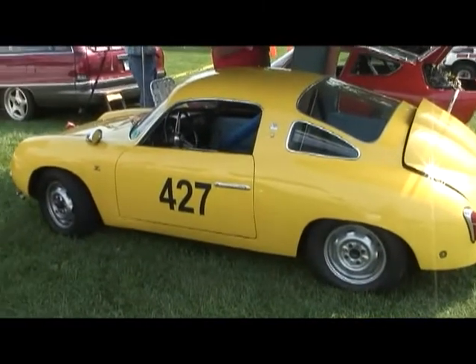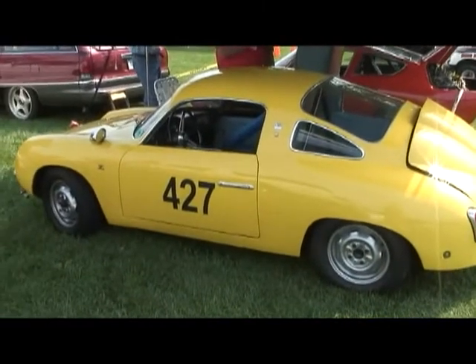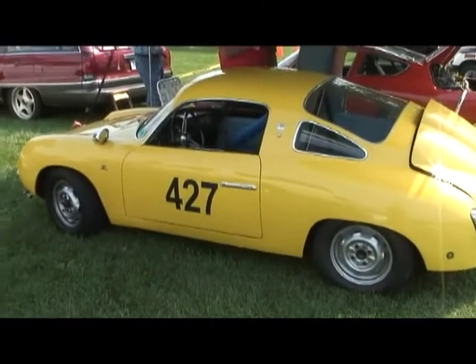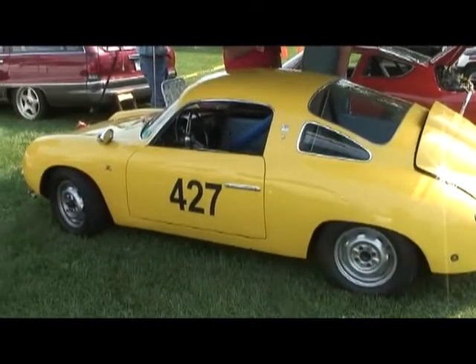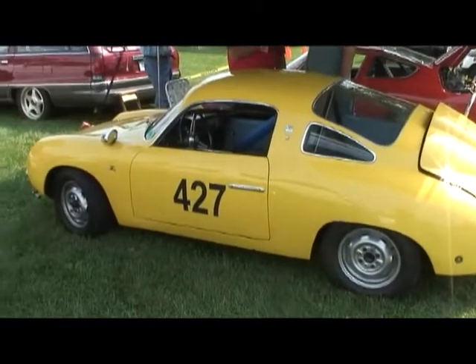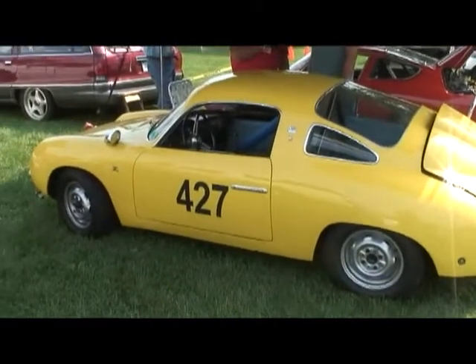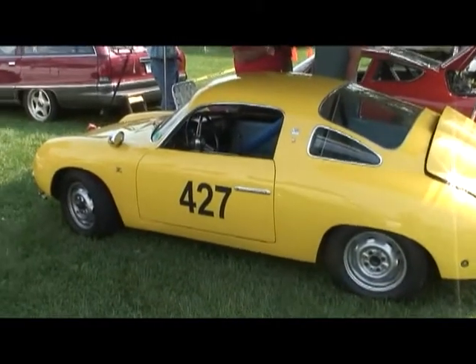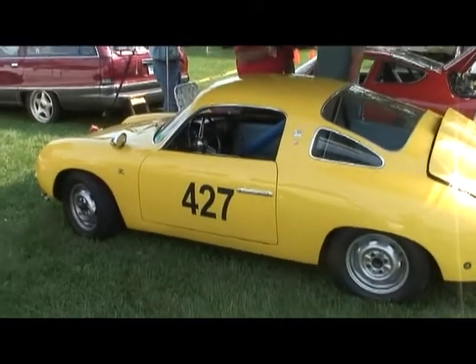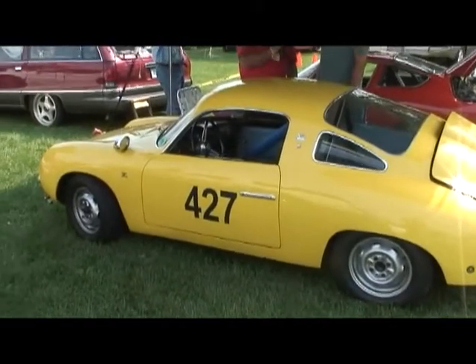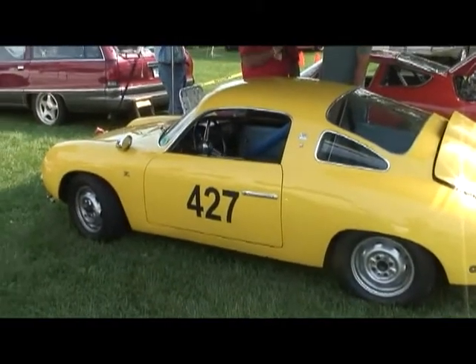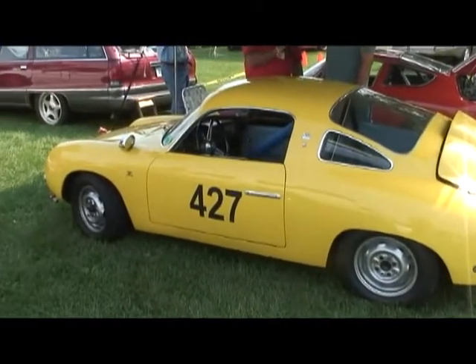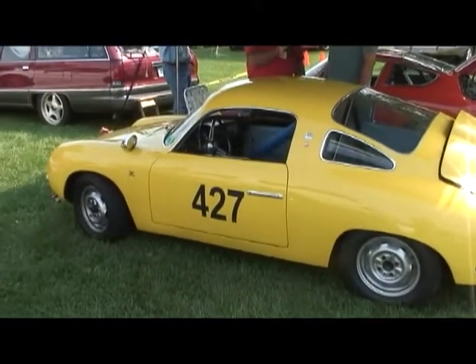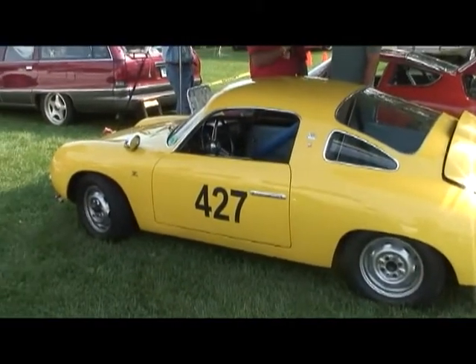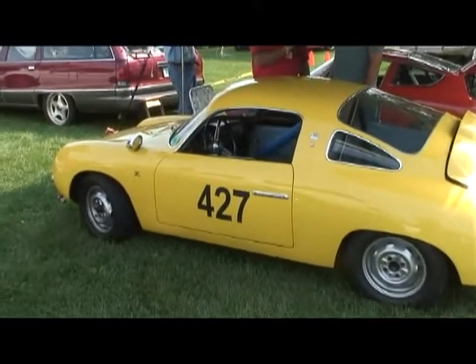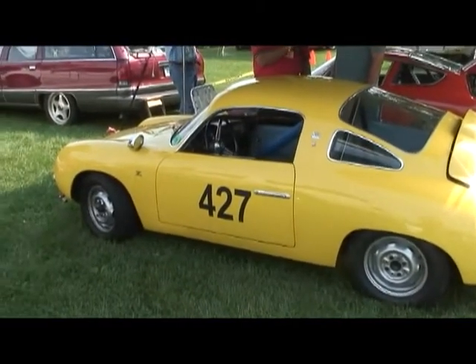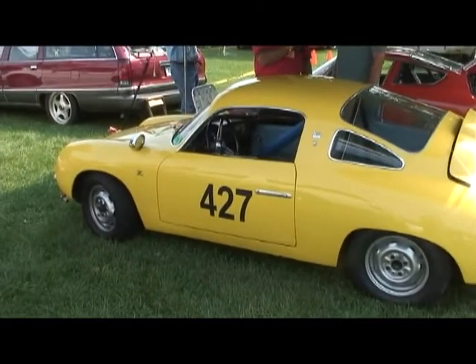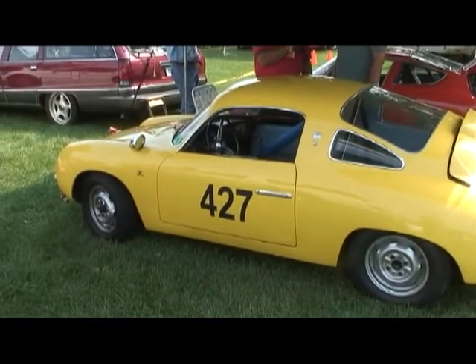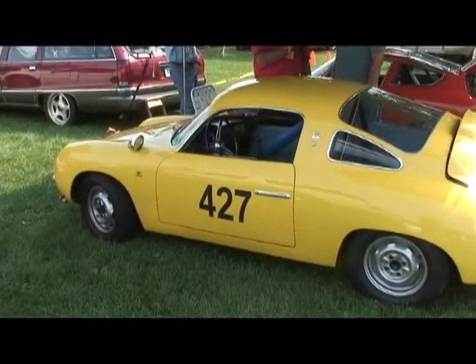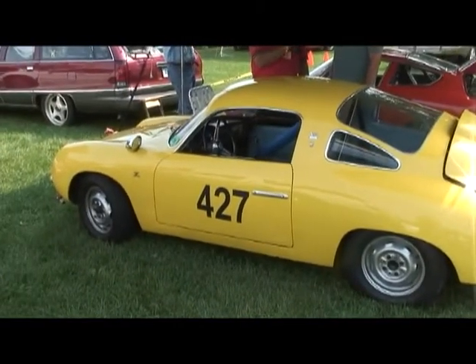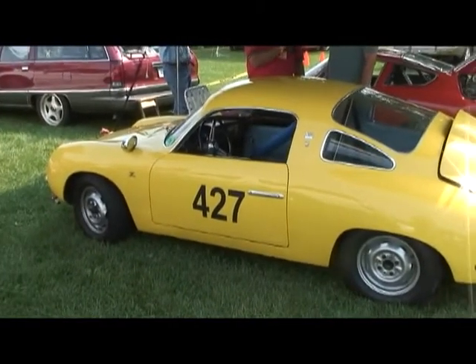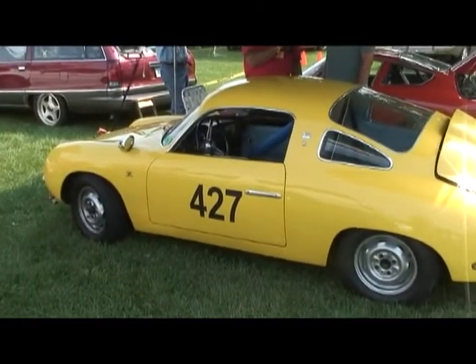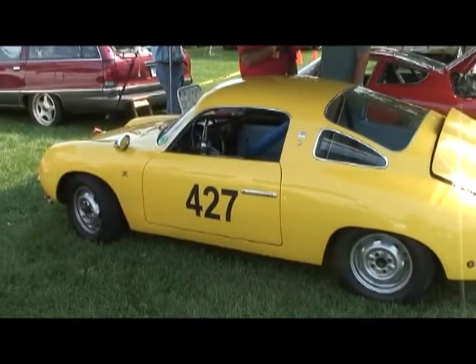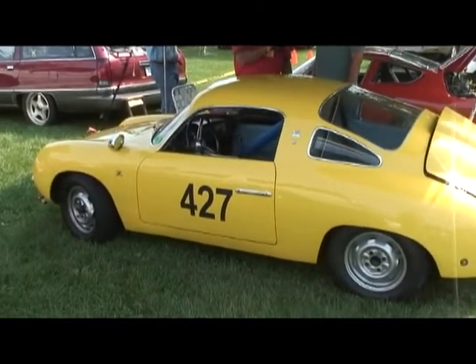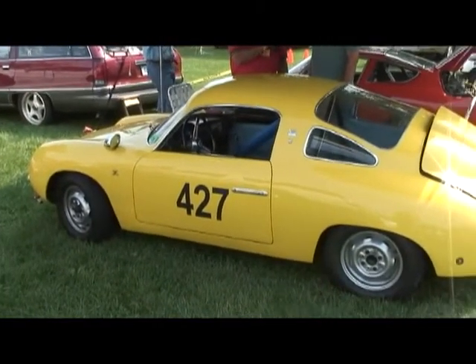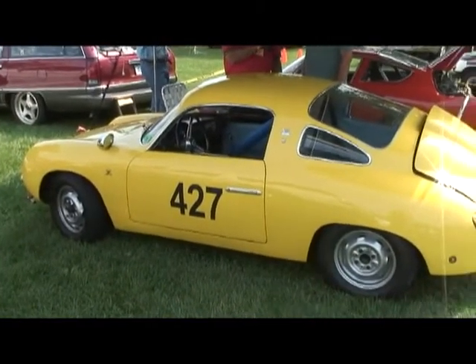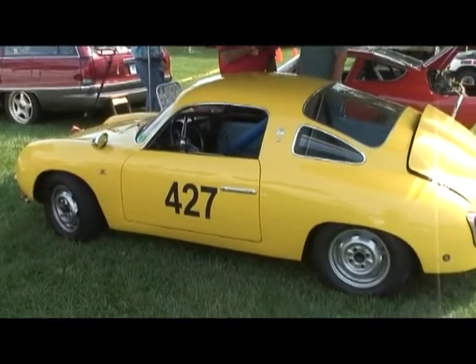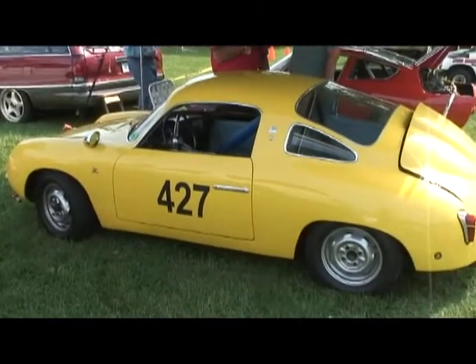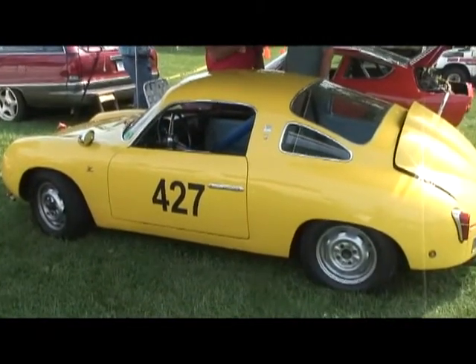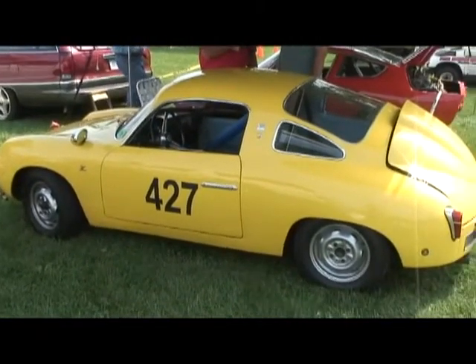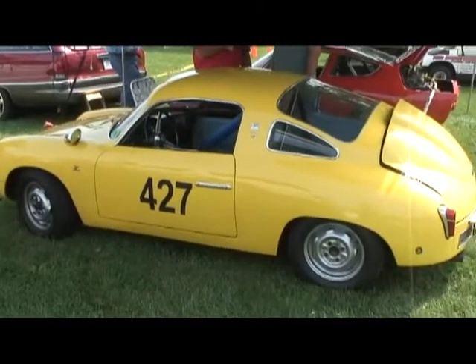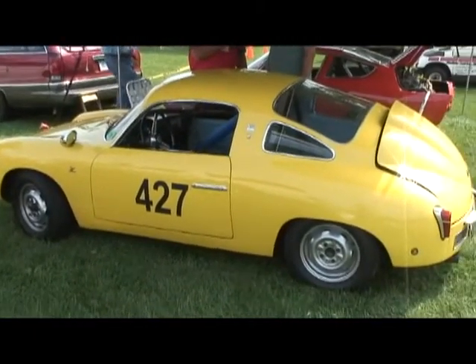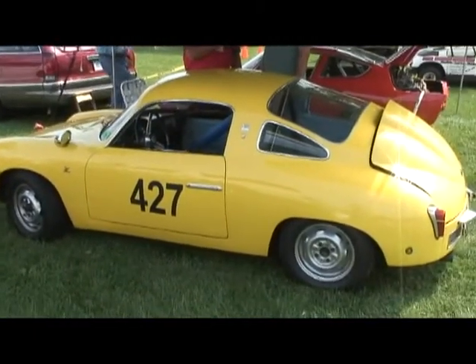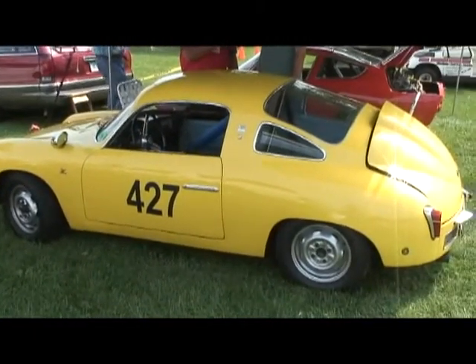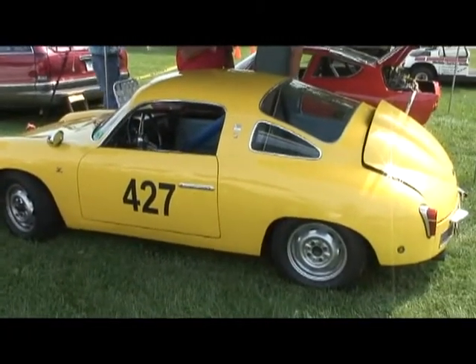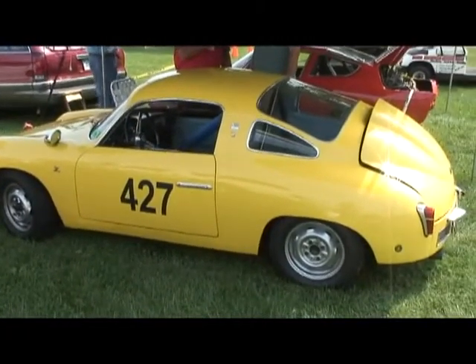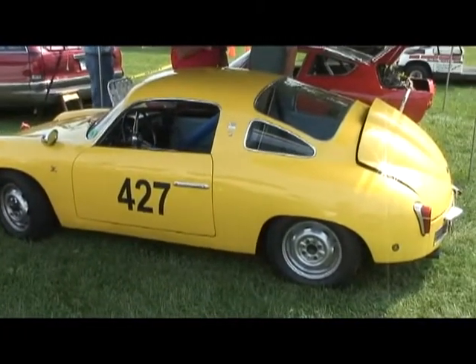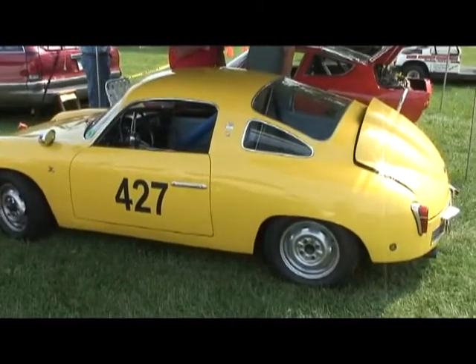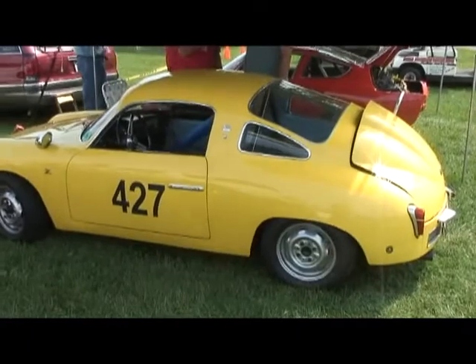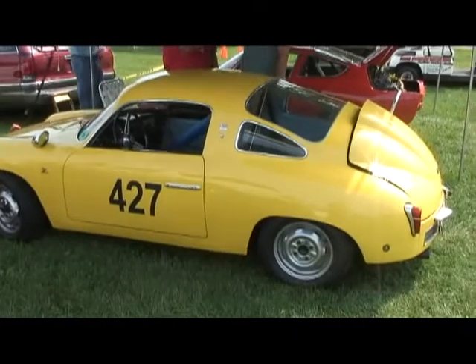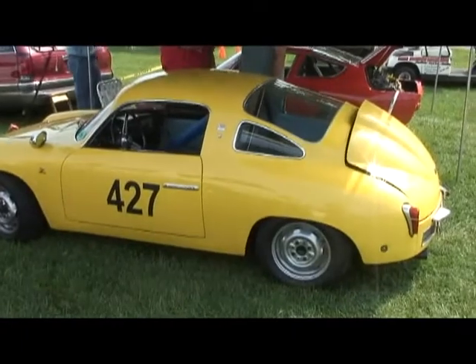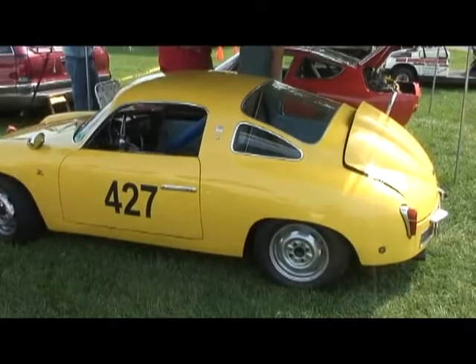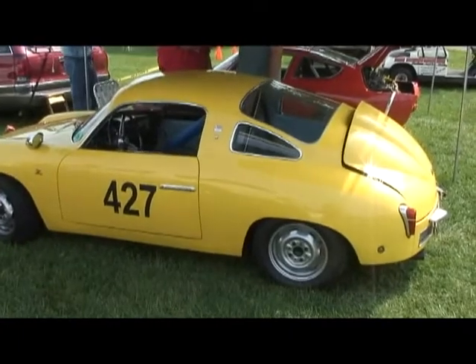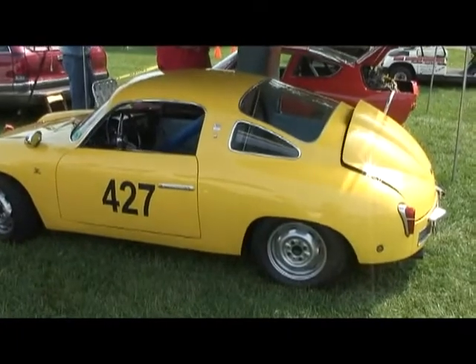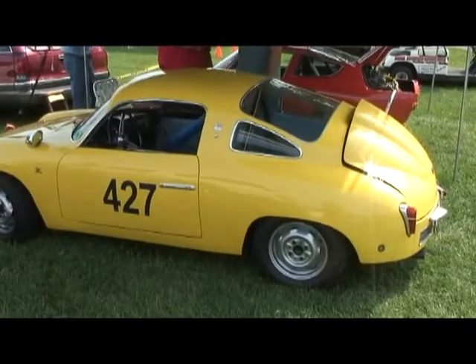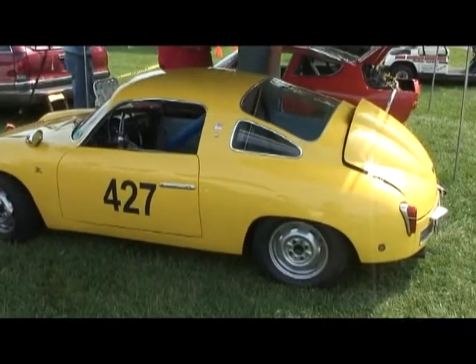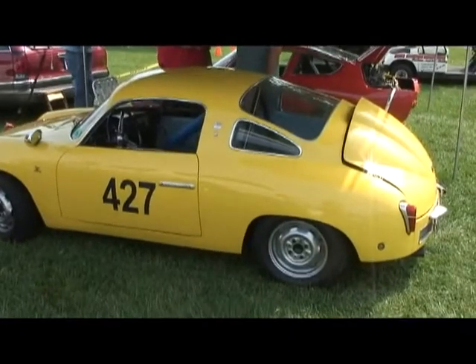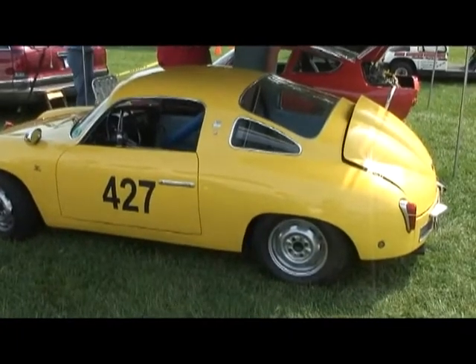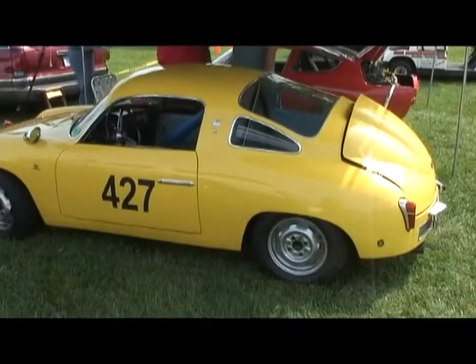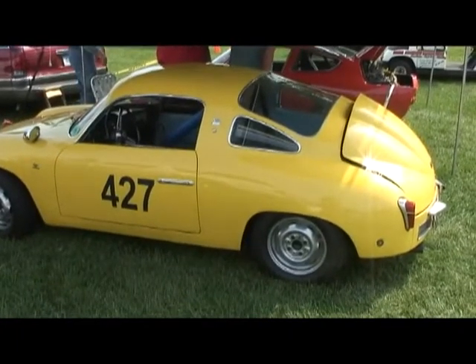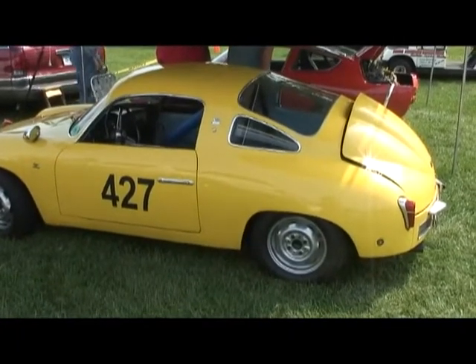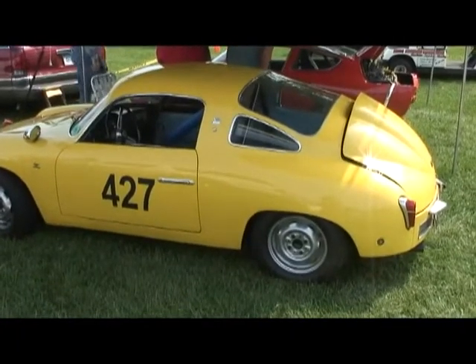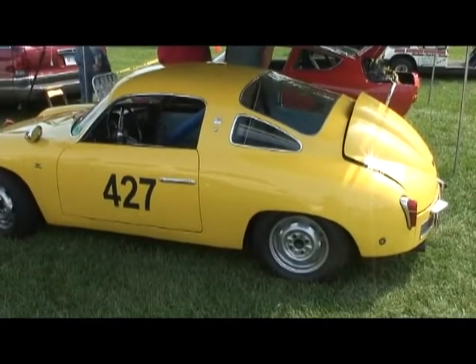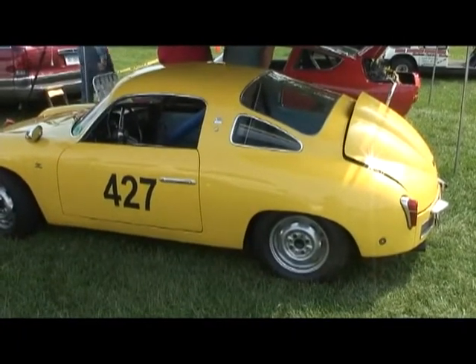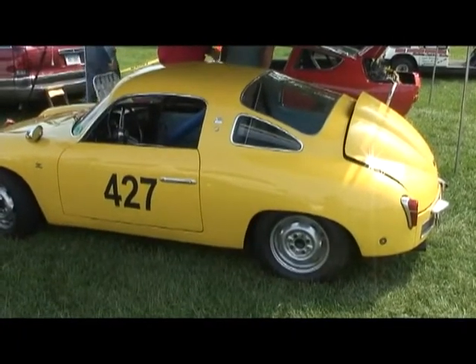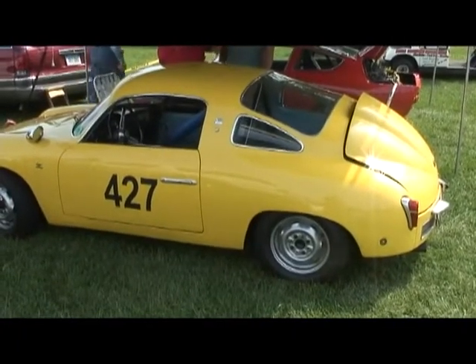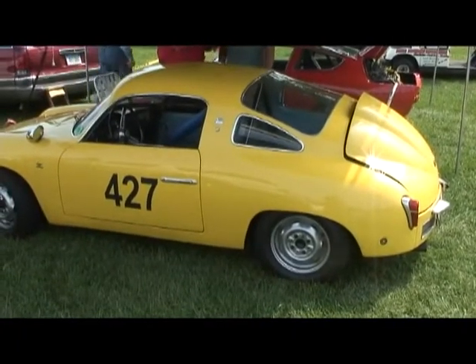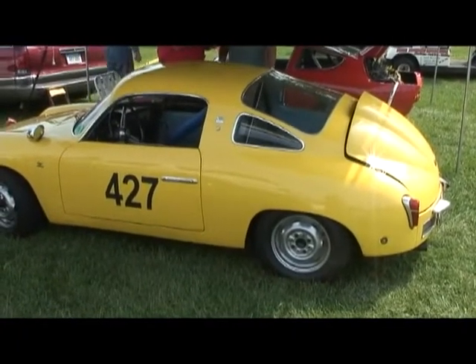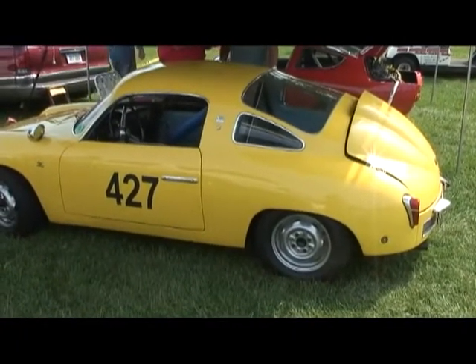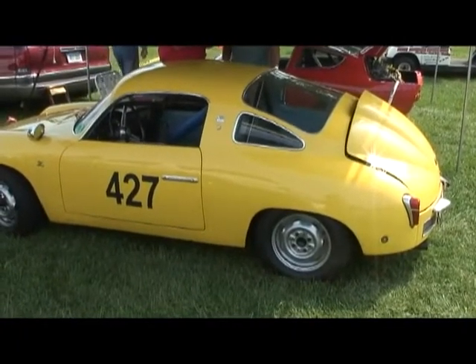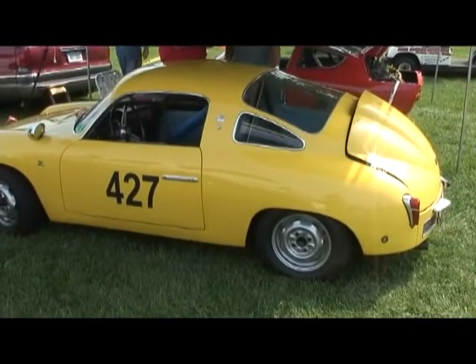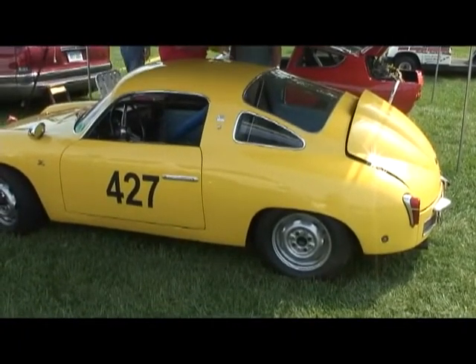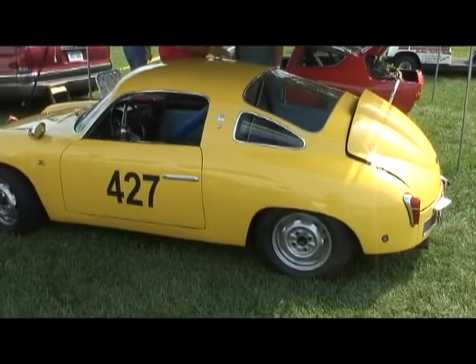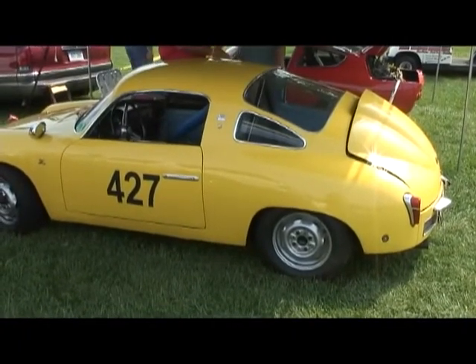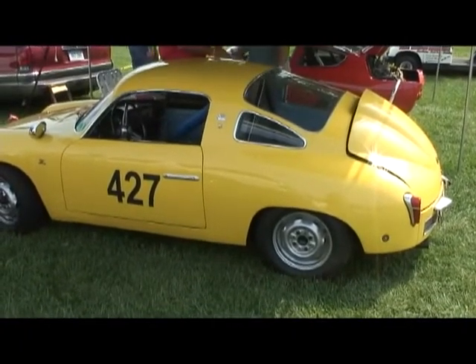This Fiat 750 with a Zagato body is really something special. You just never see these cars.